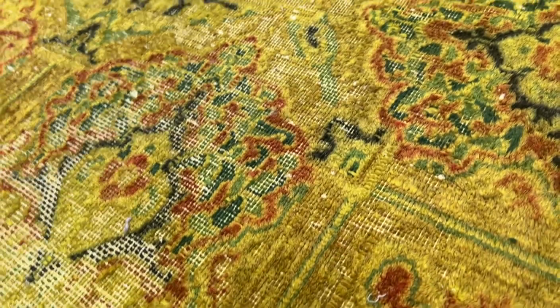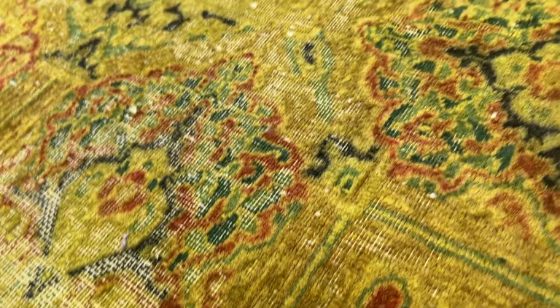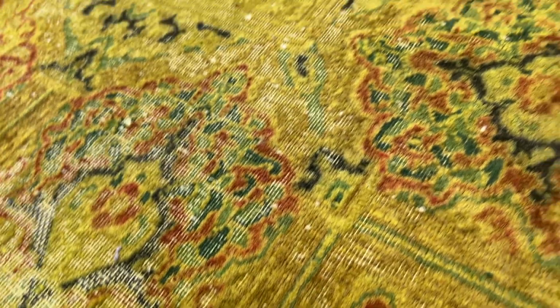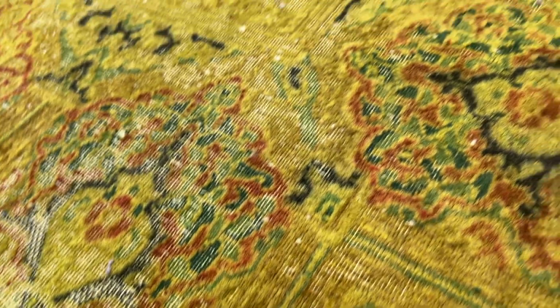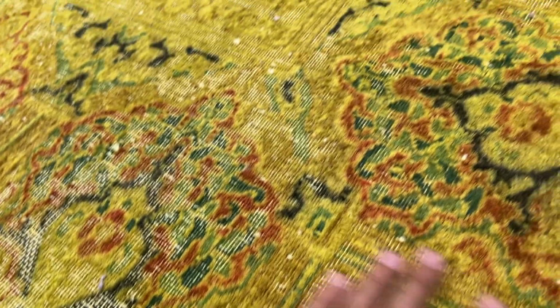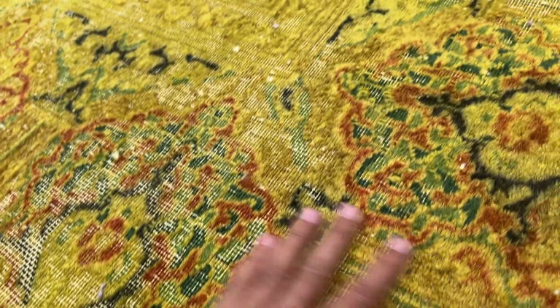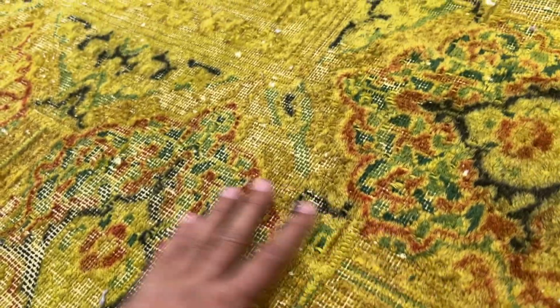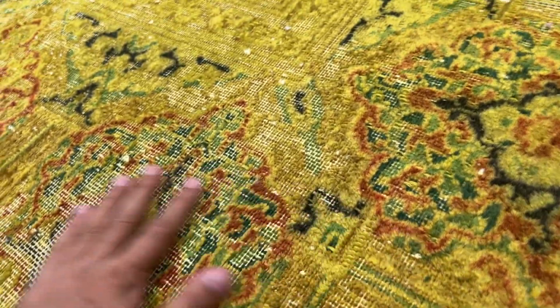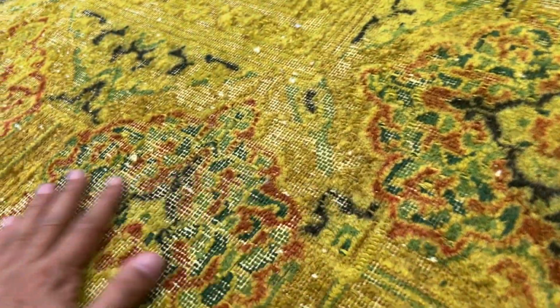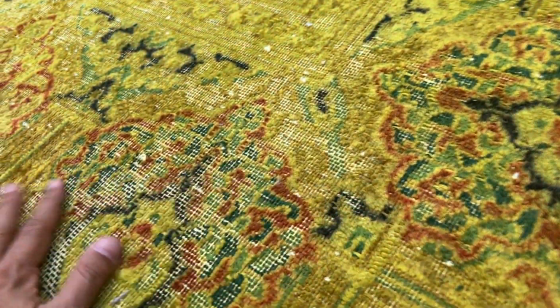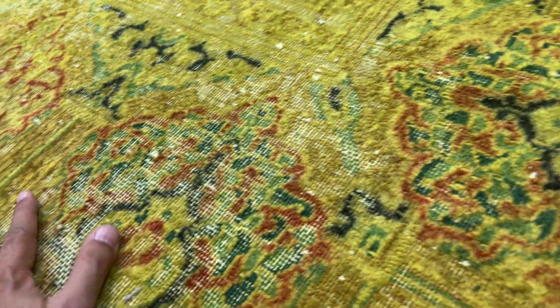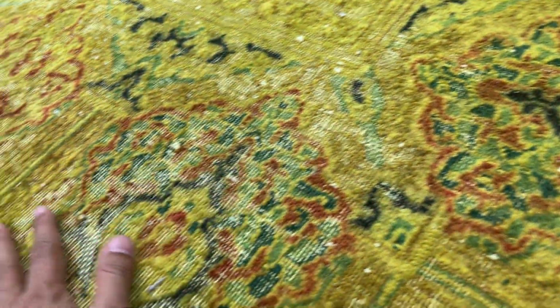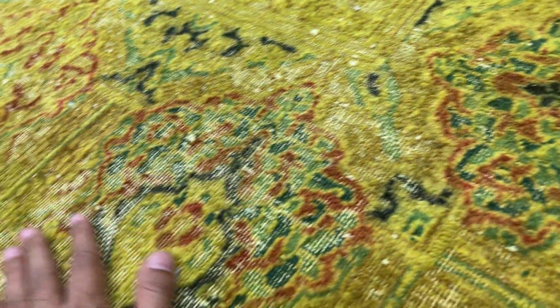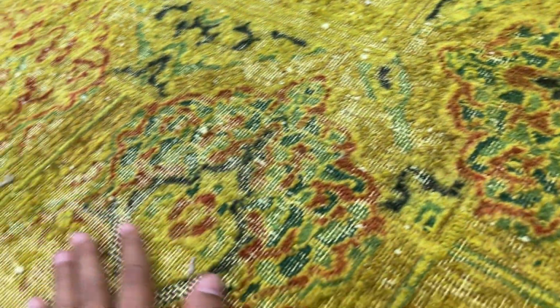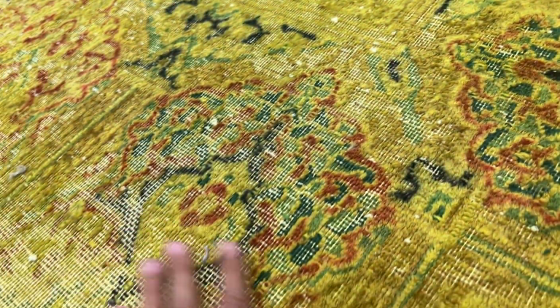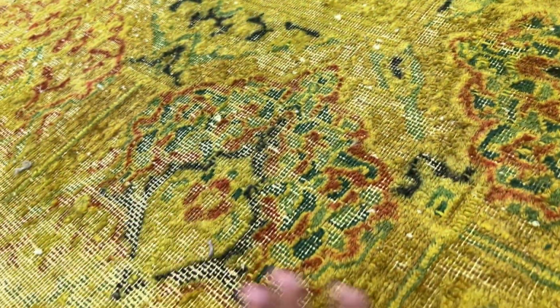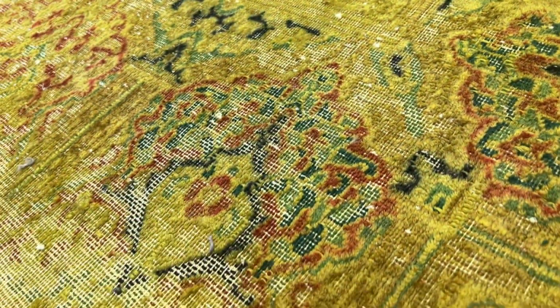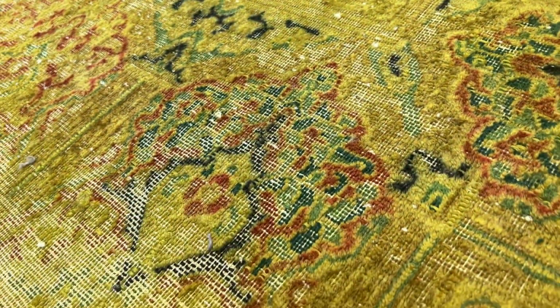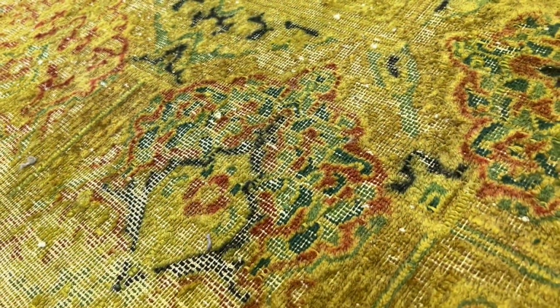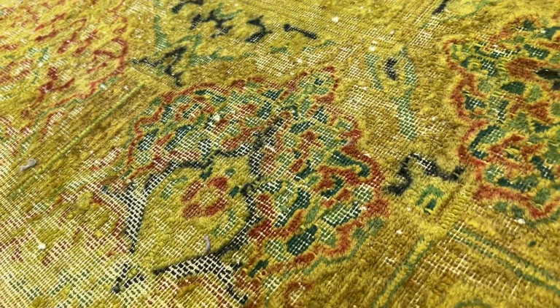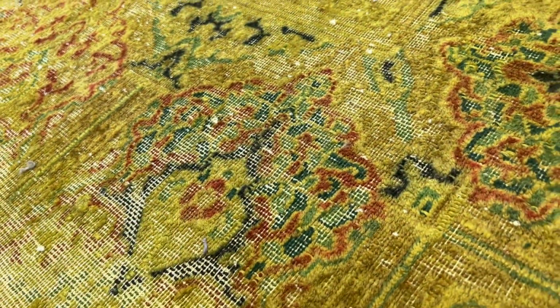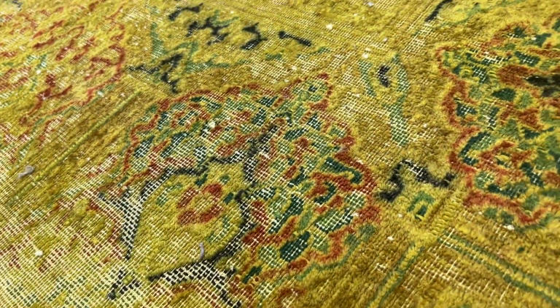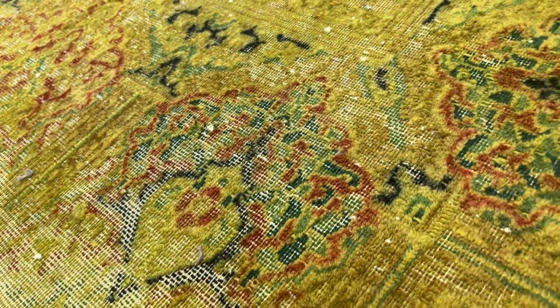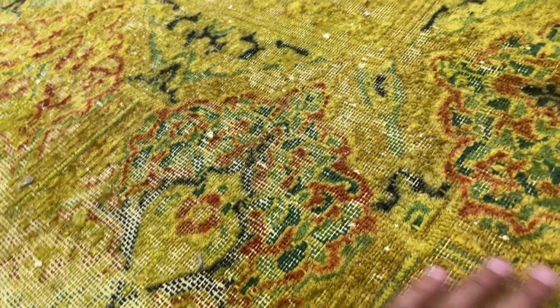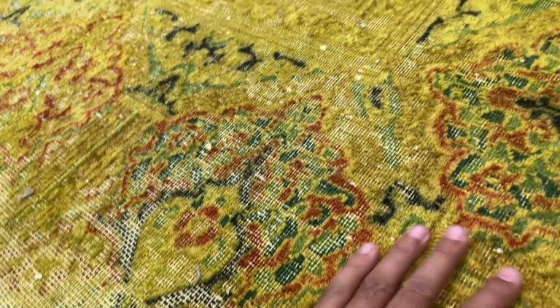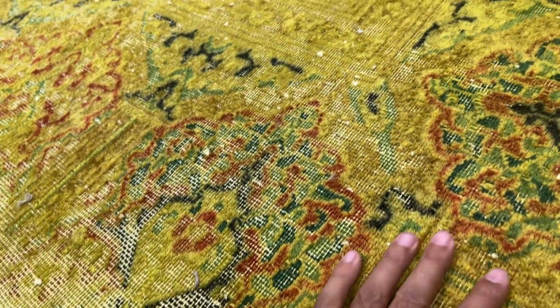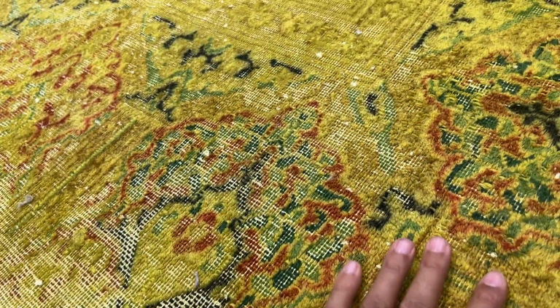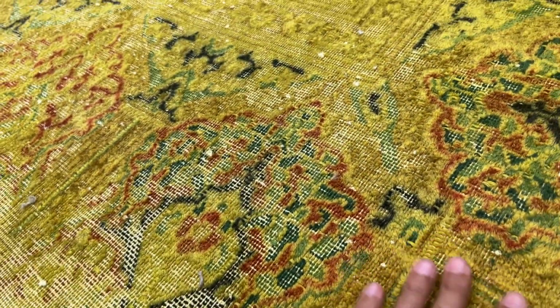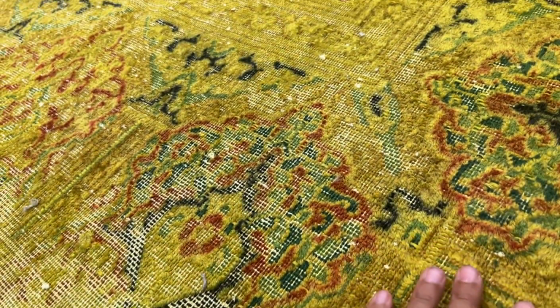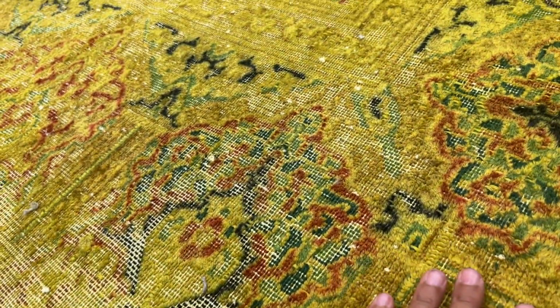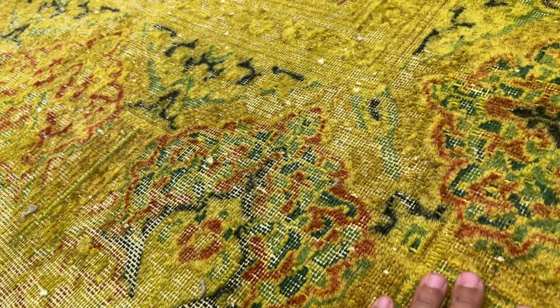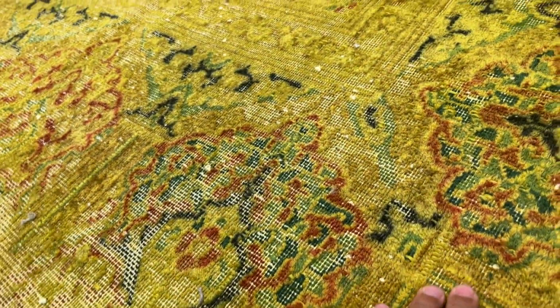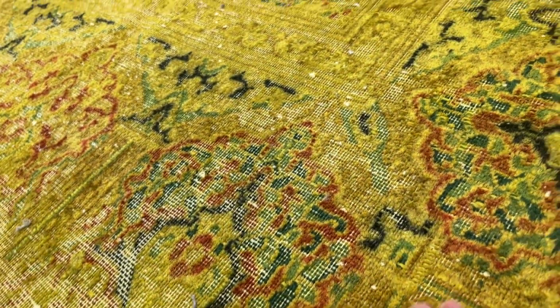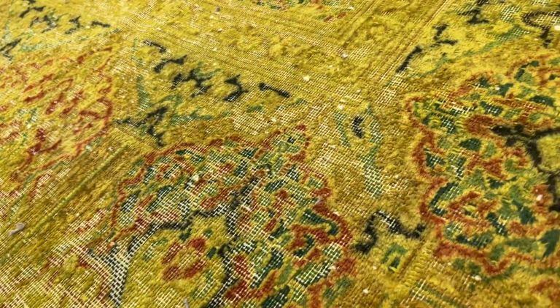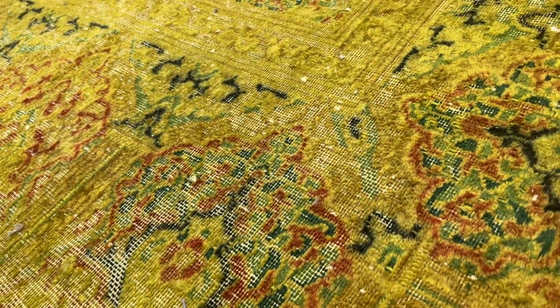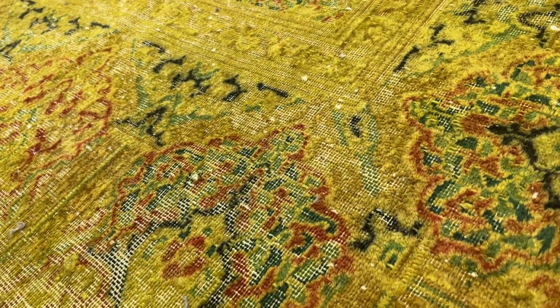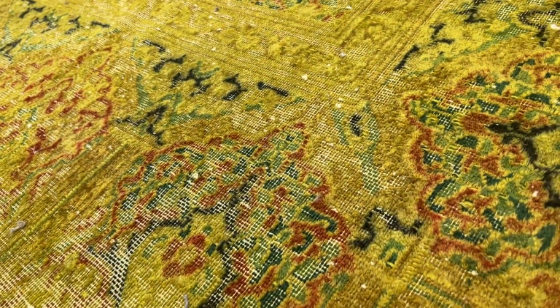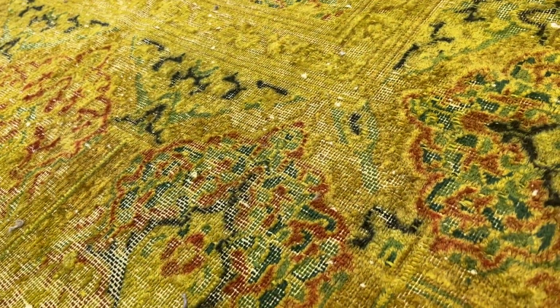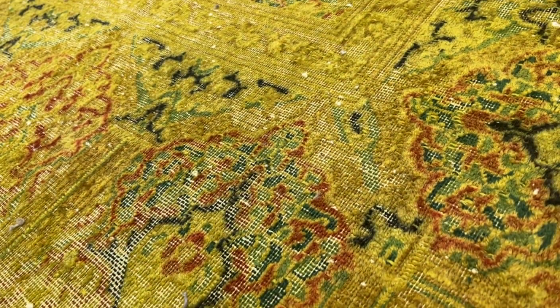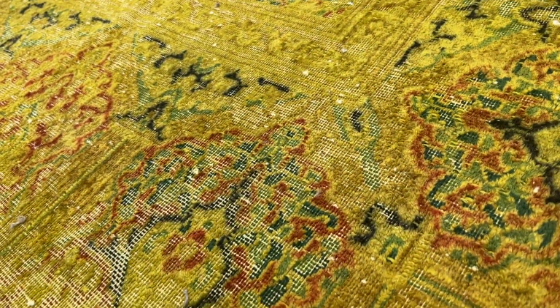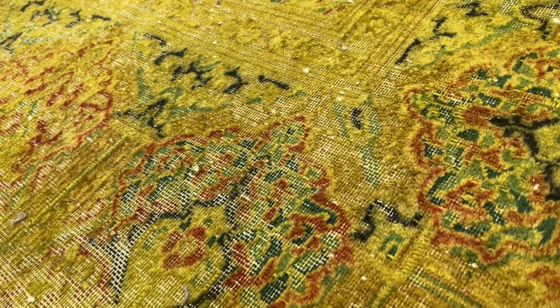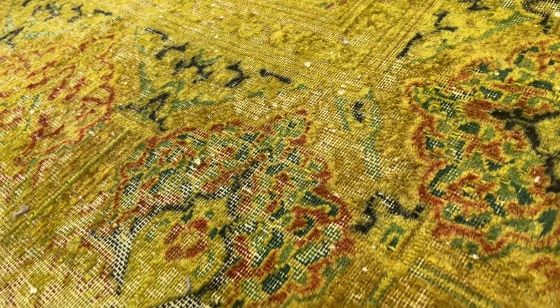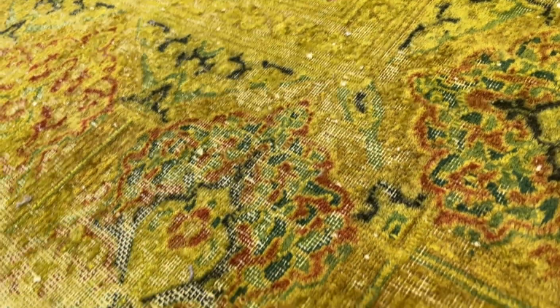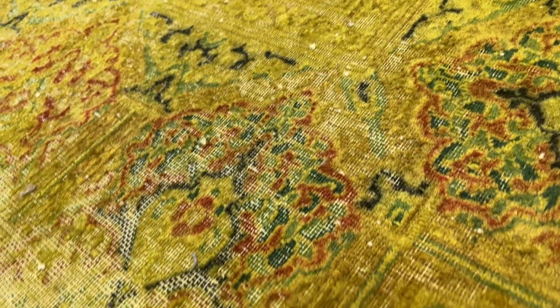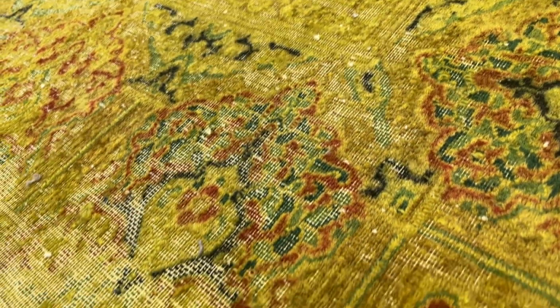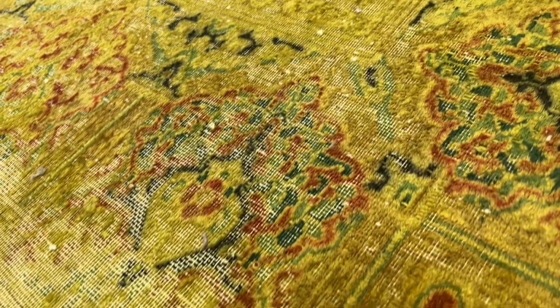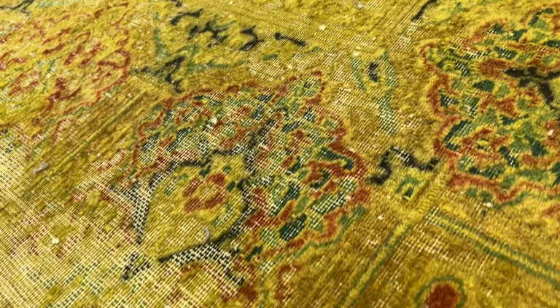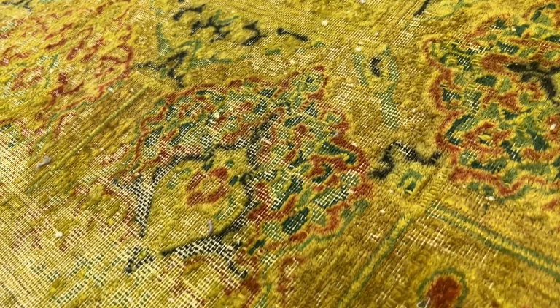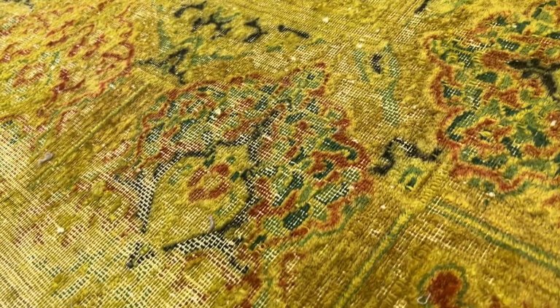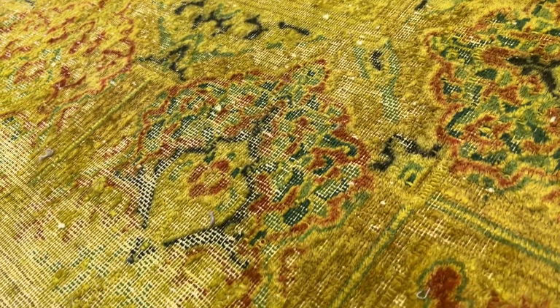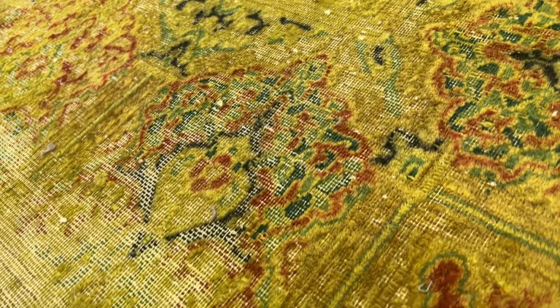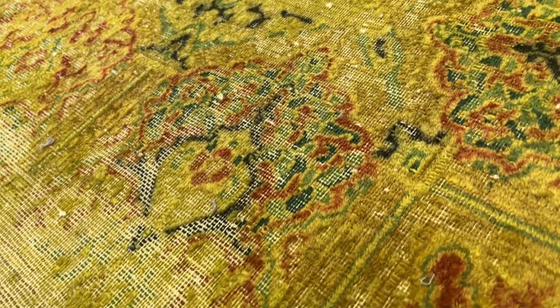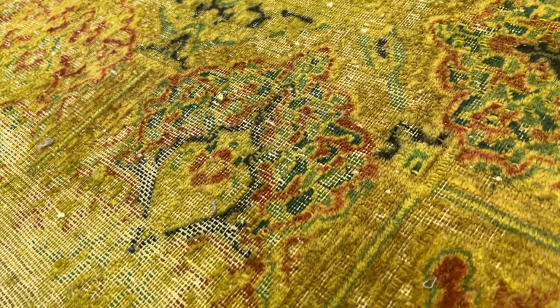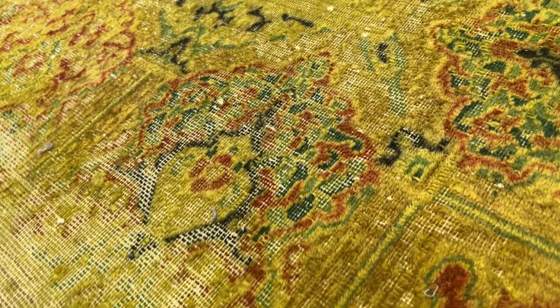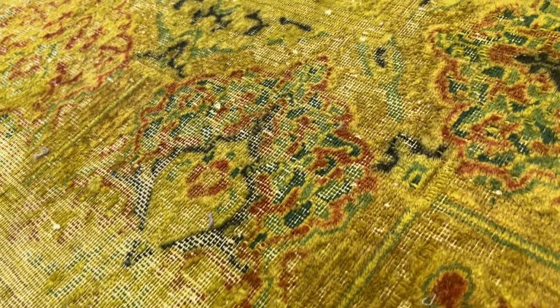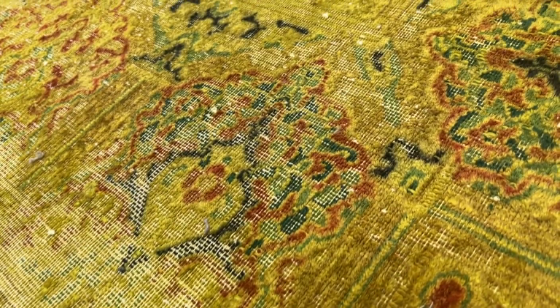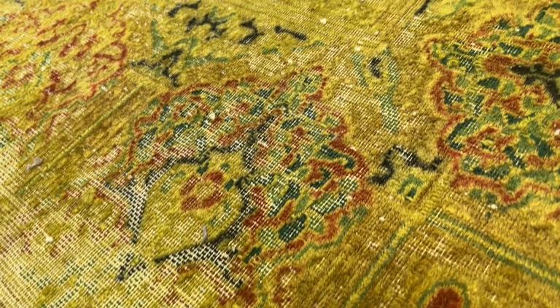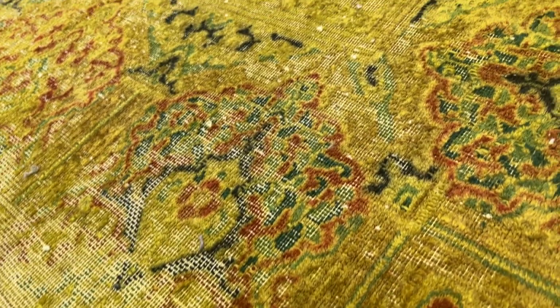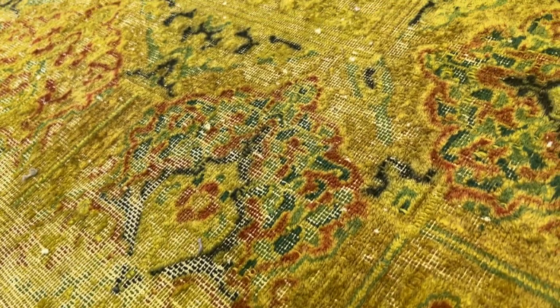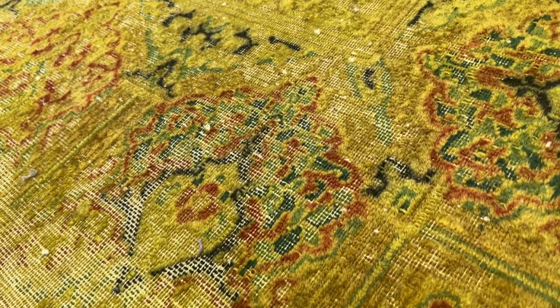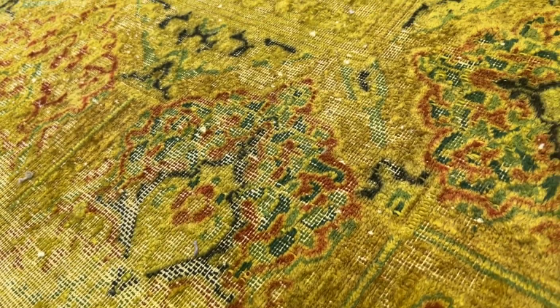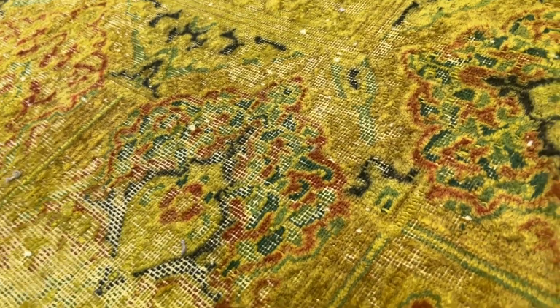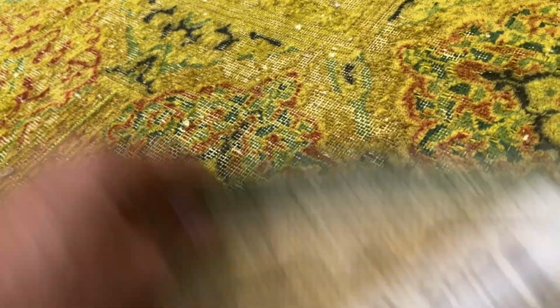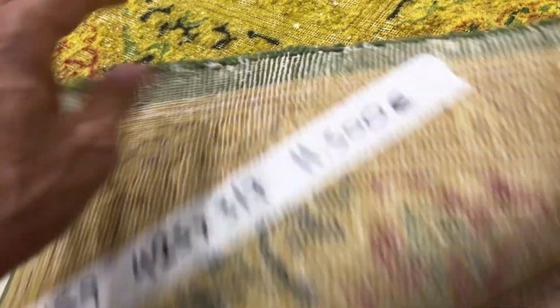The feel of this carpet is so special. It's not soft because it's shaved, but it still has a nice feel about it.